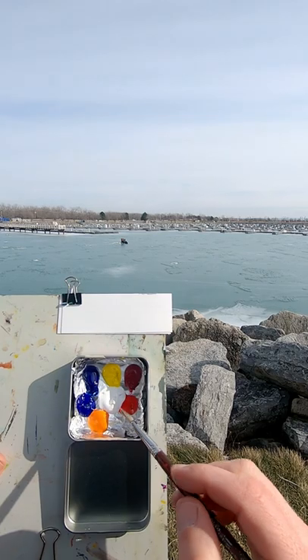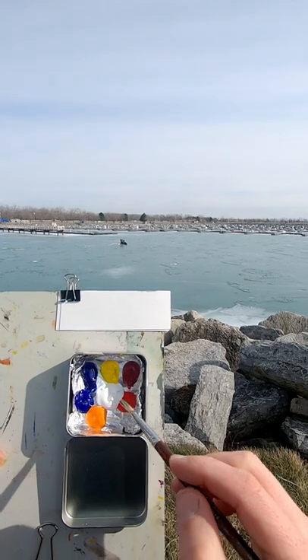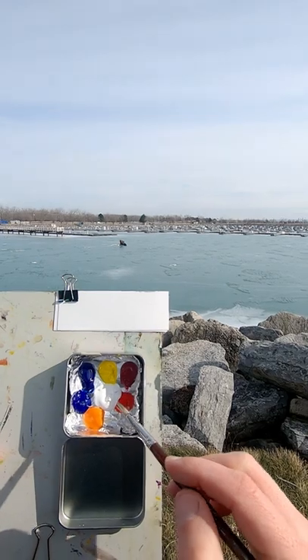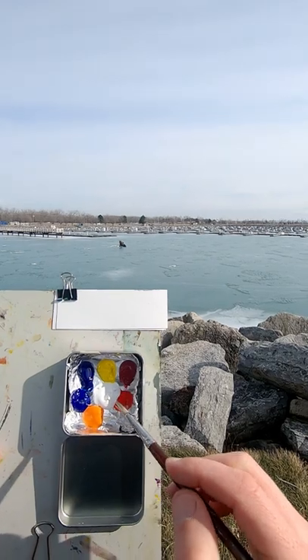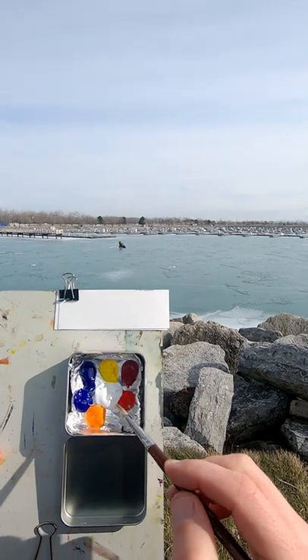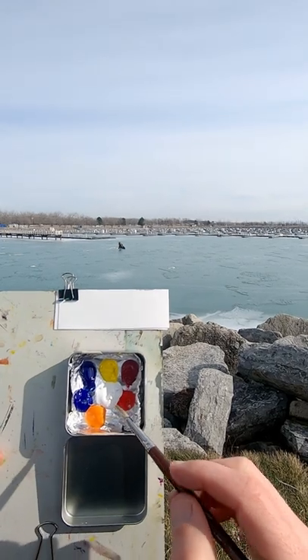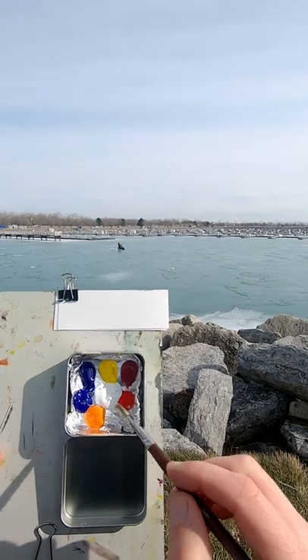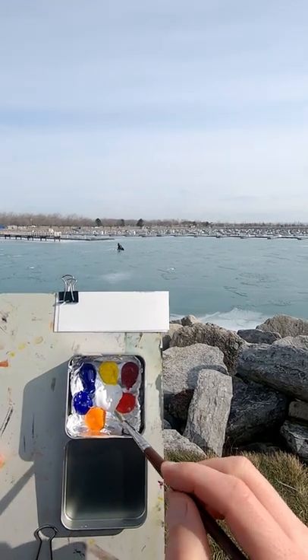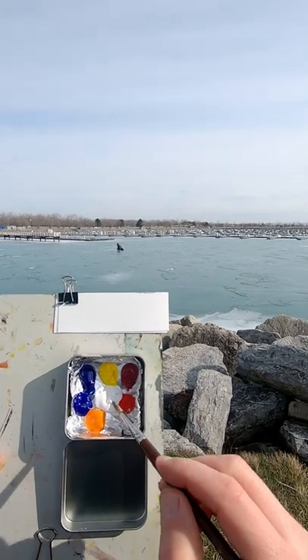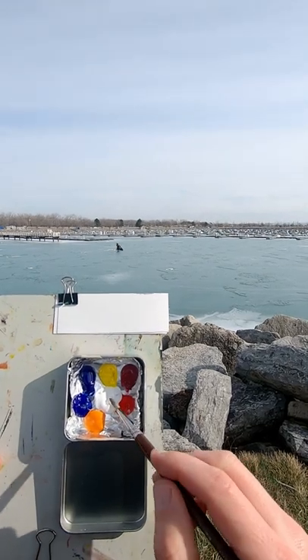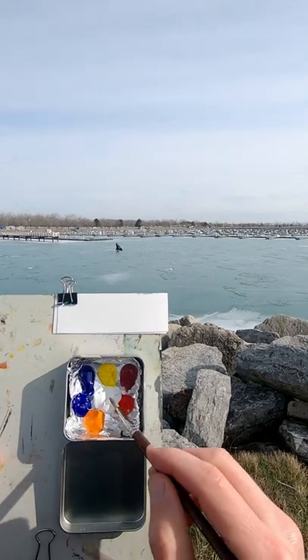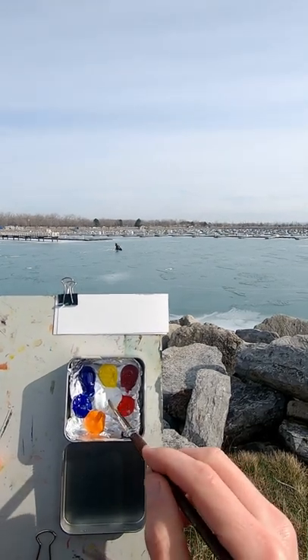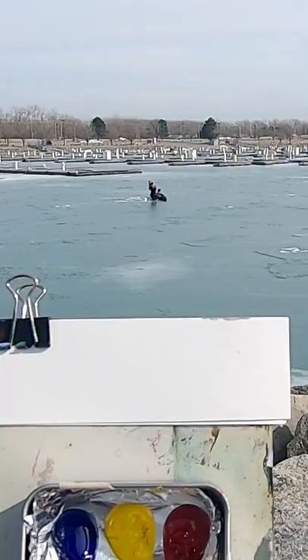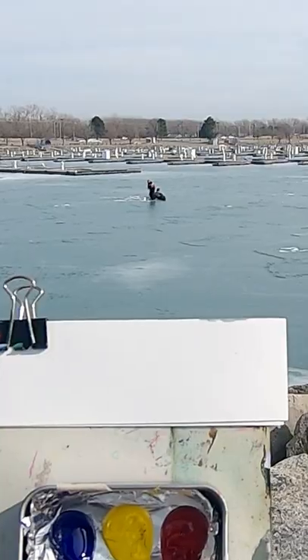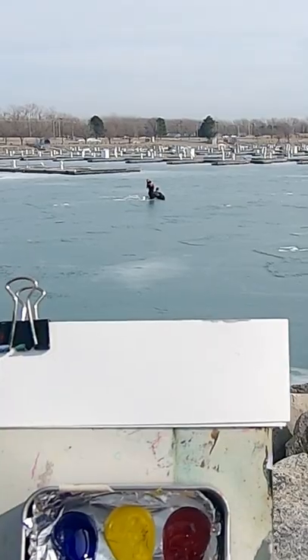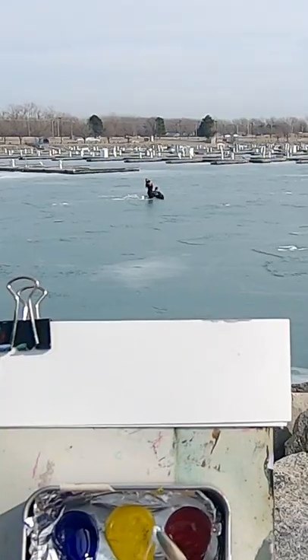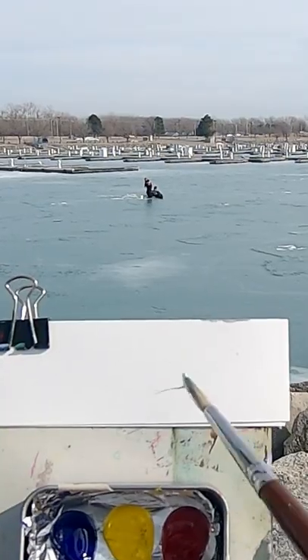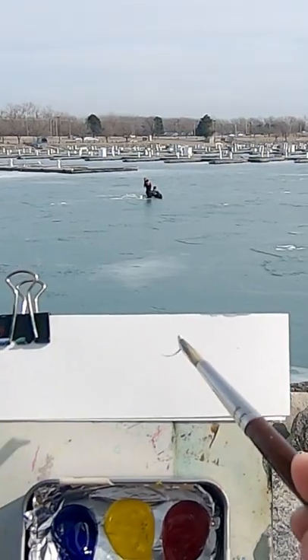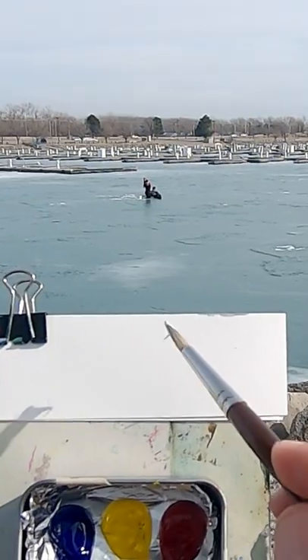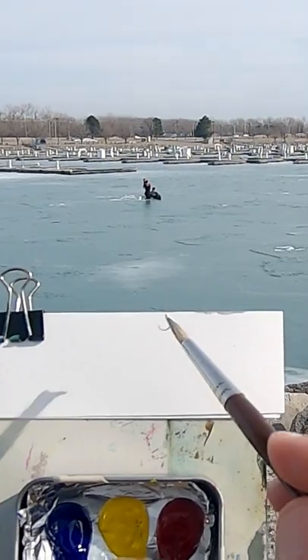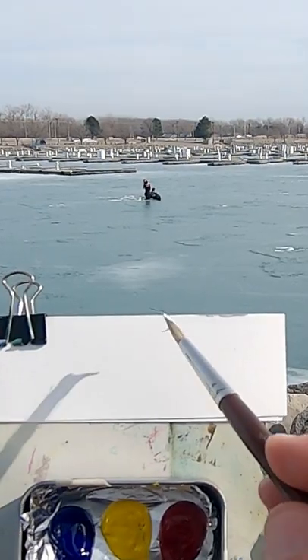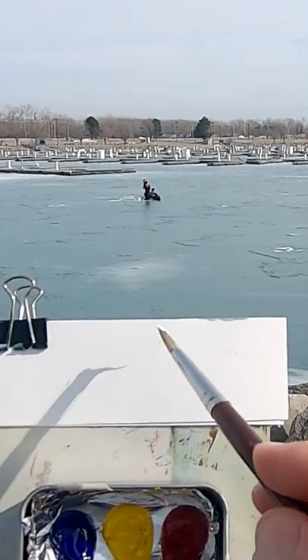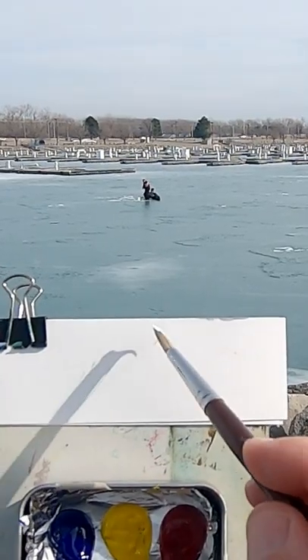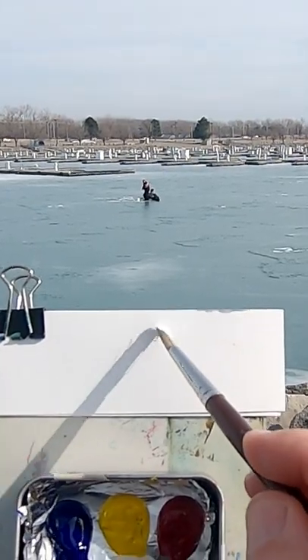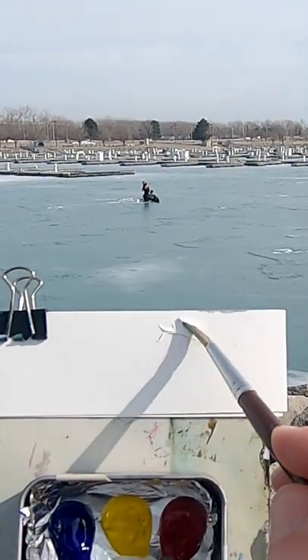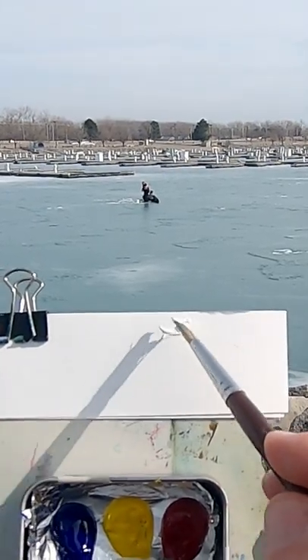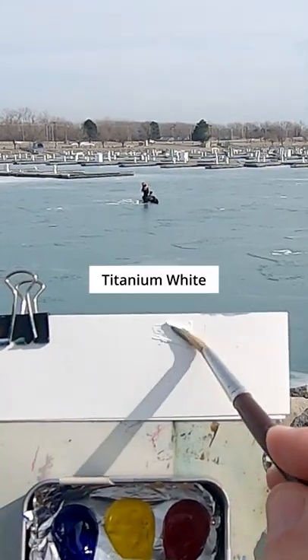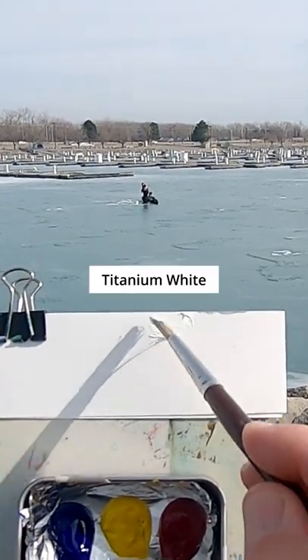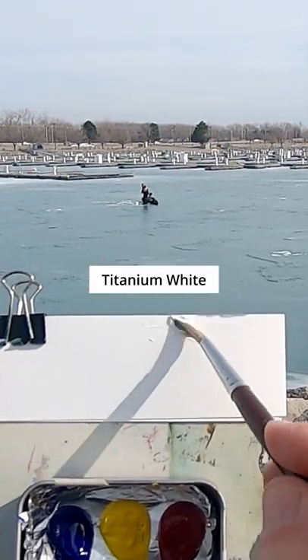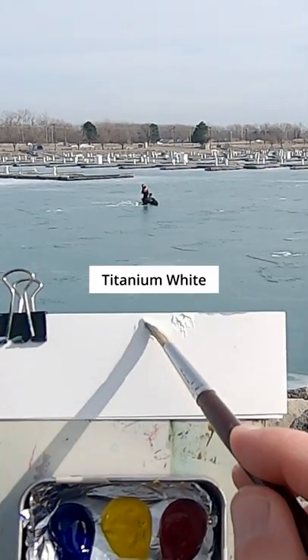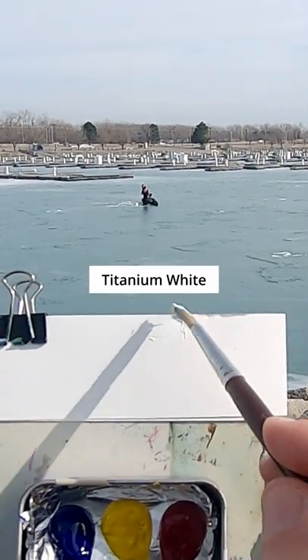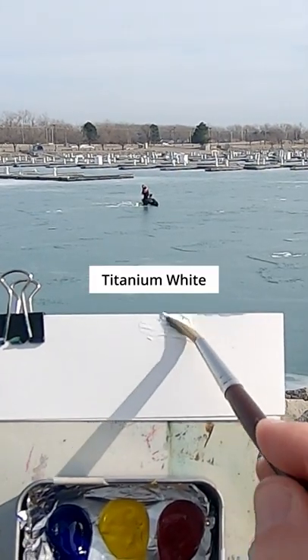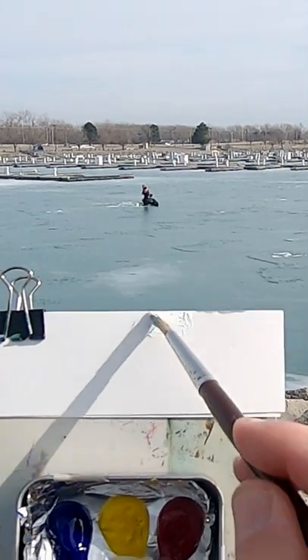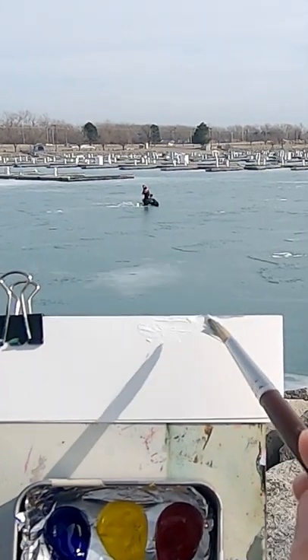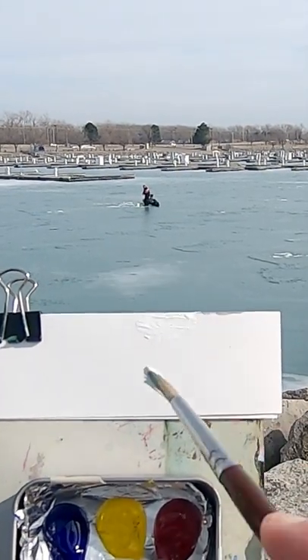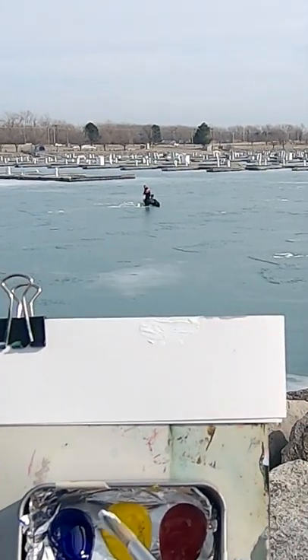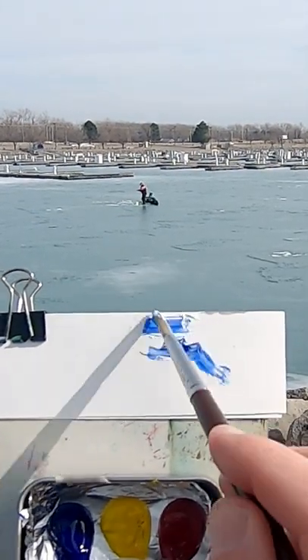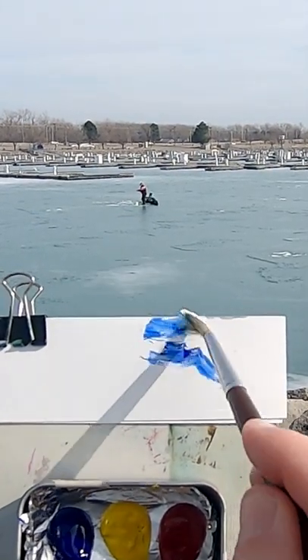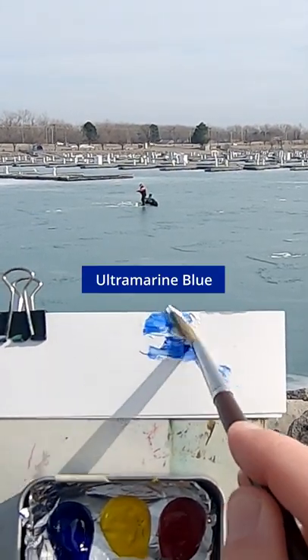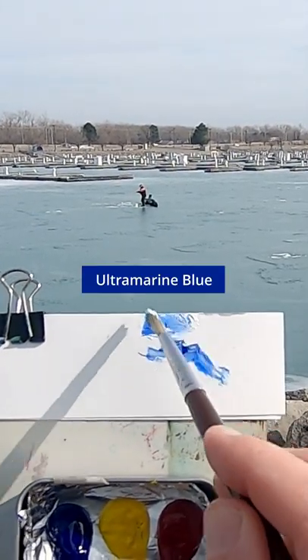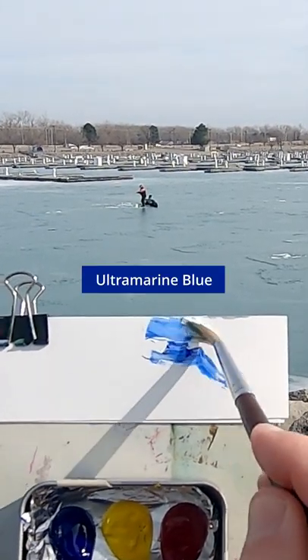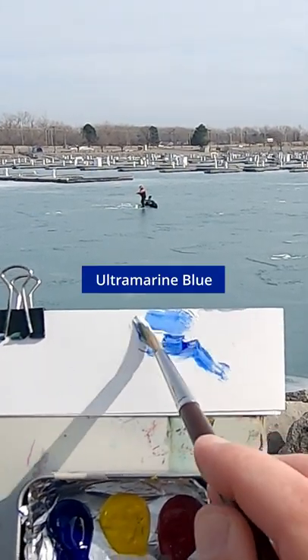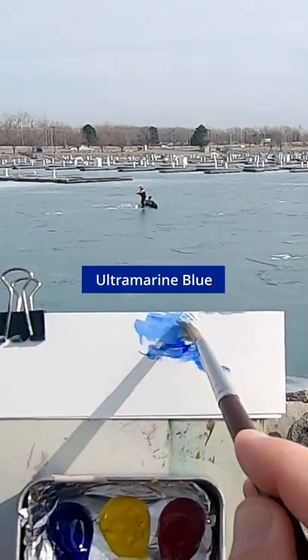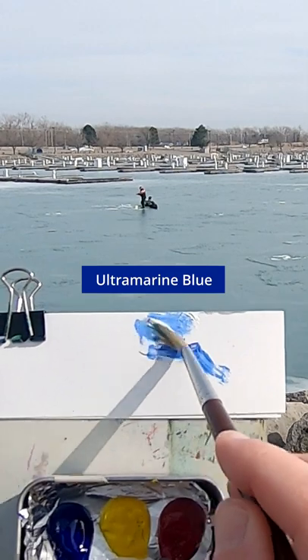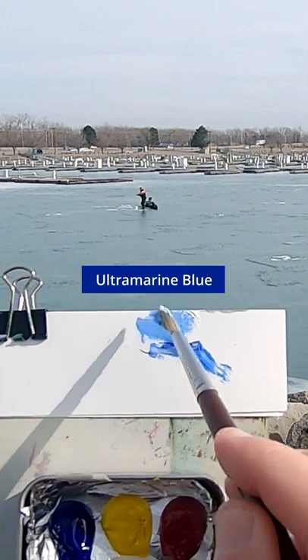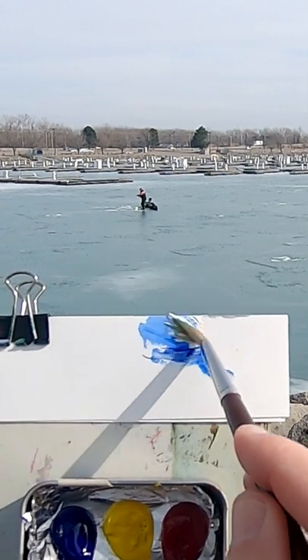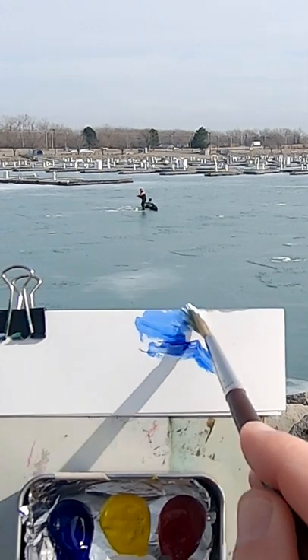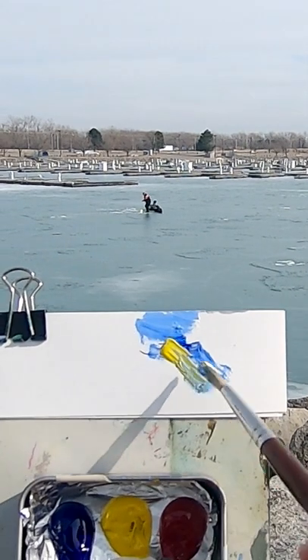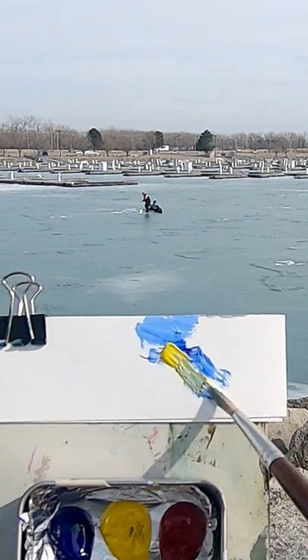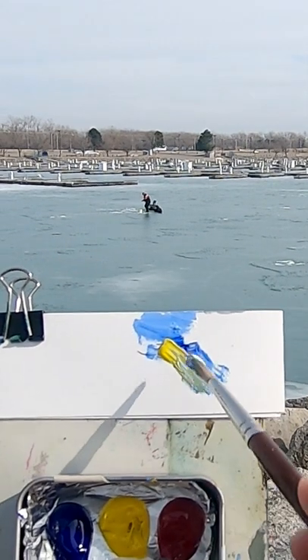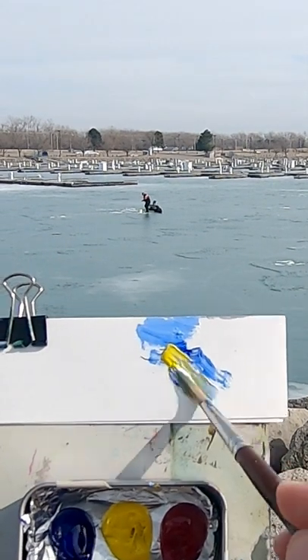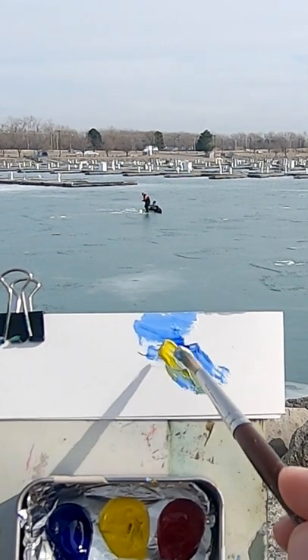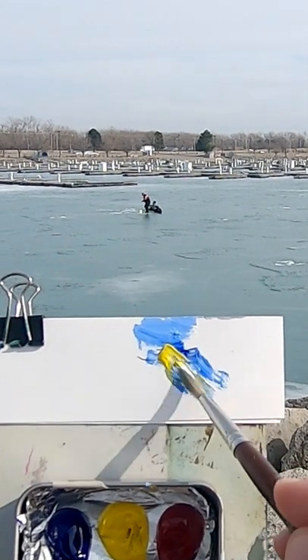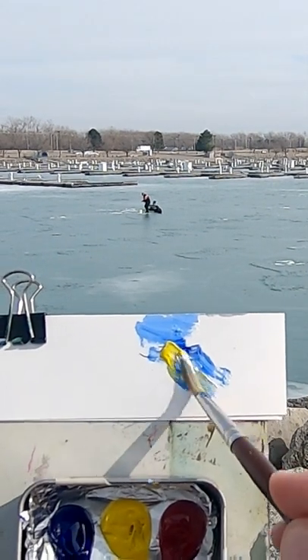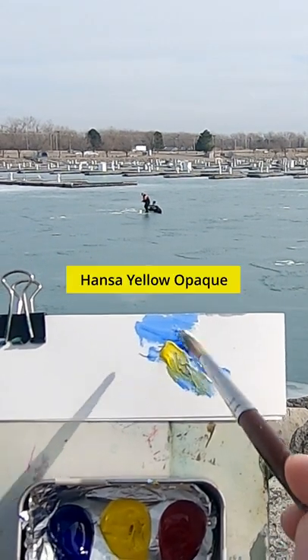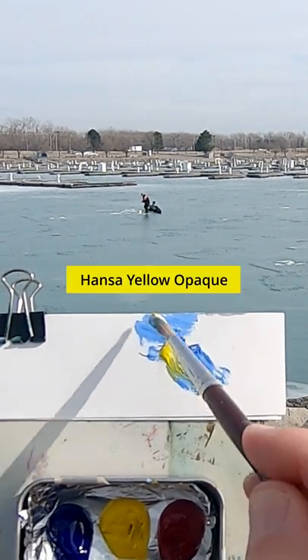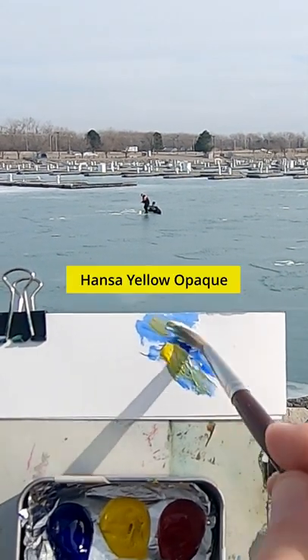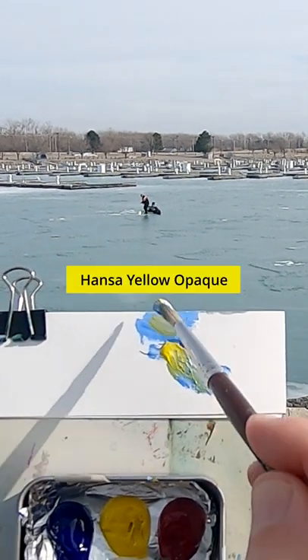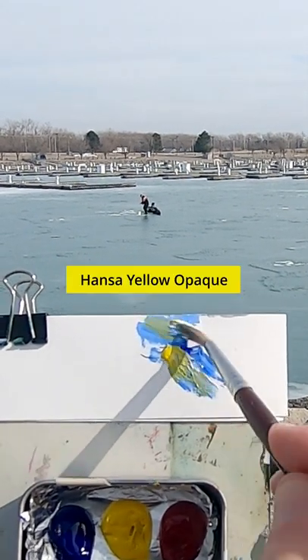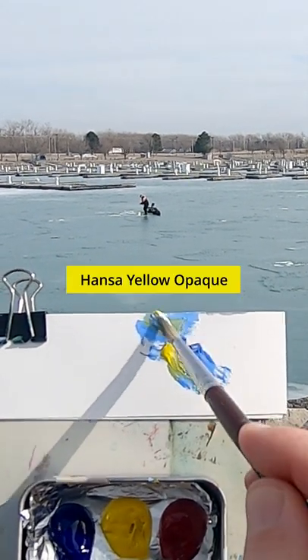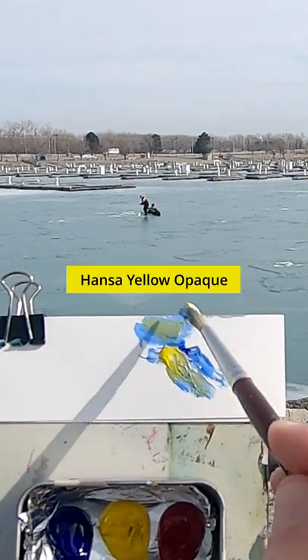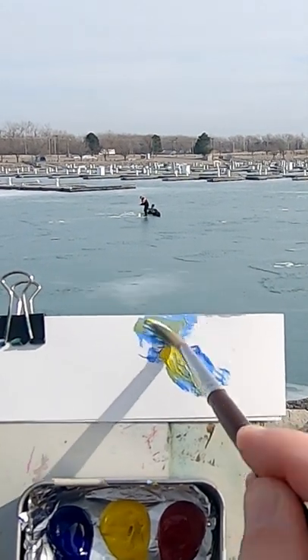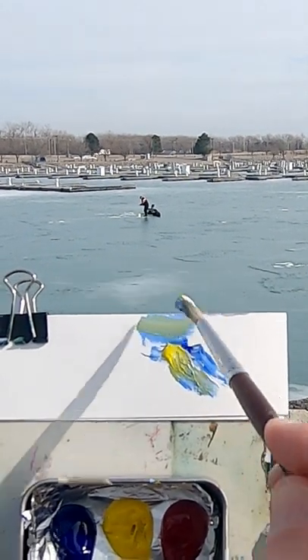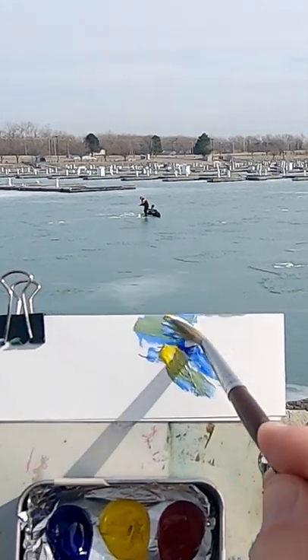I'm going to match the color of this ice. This is titanium white, ultramarine blue, and Hansa yellow opaque.